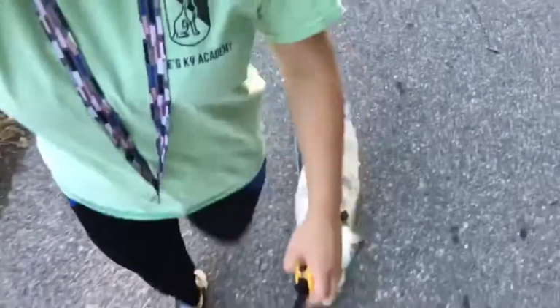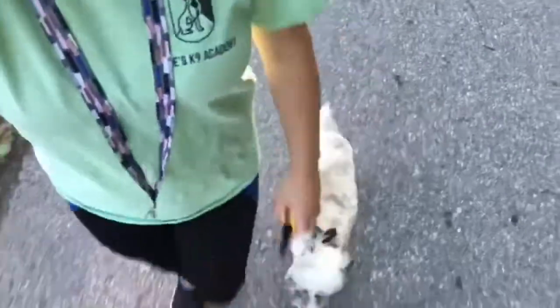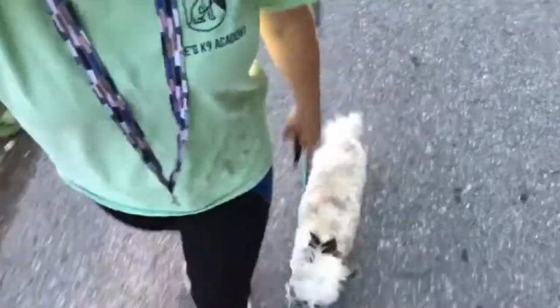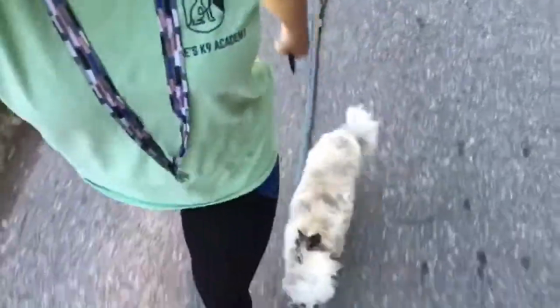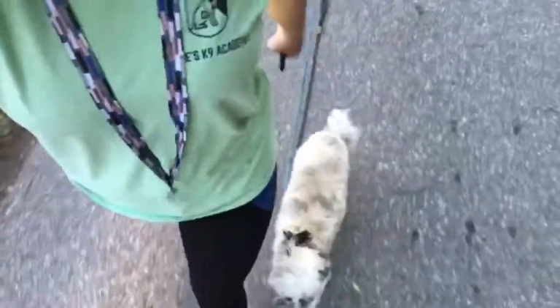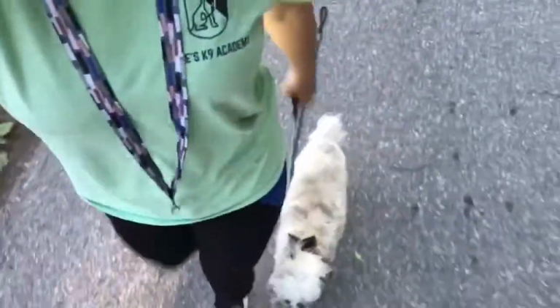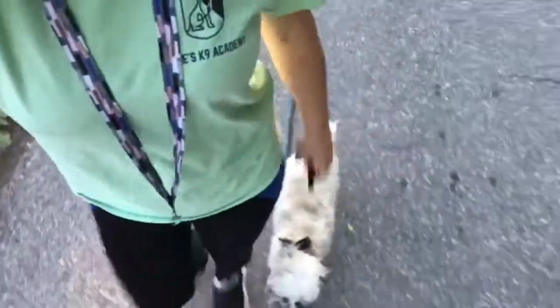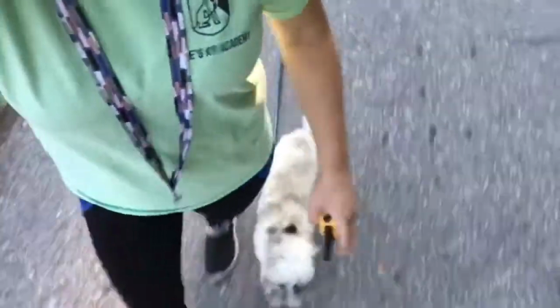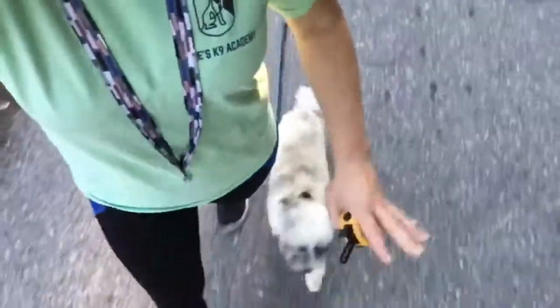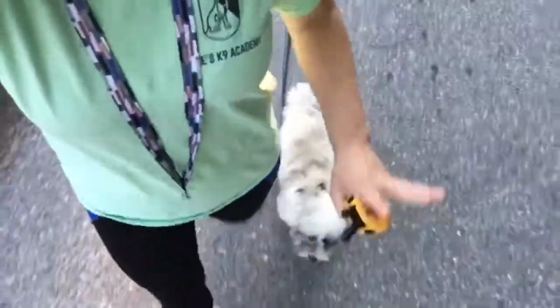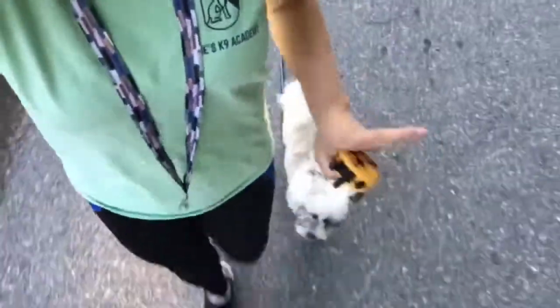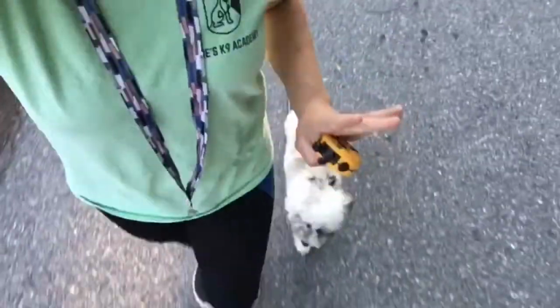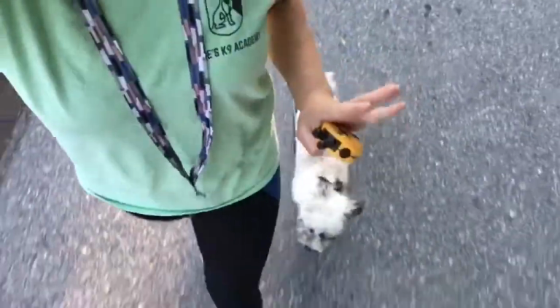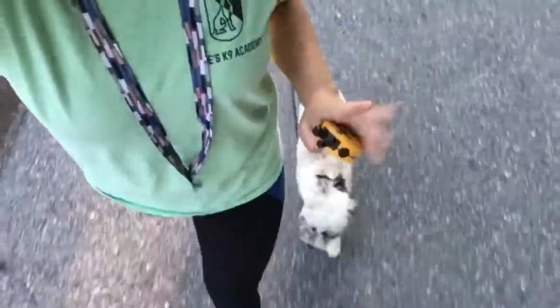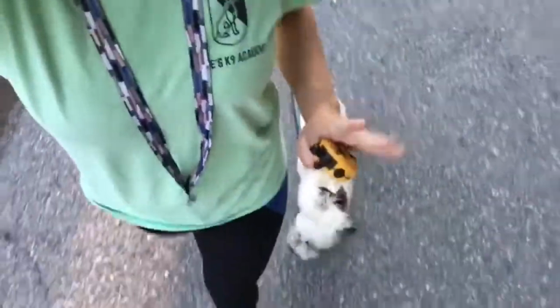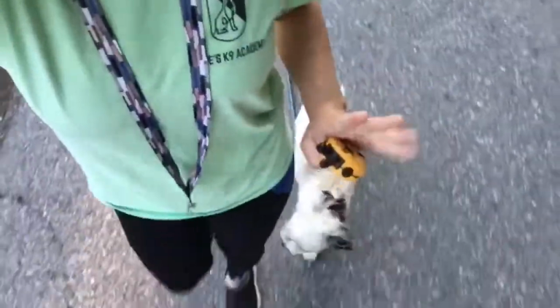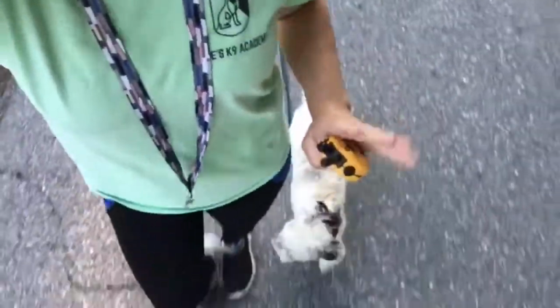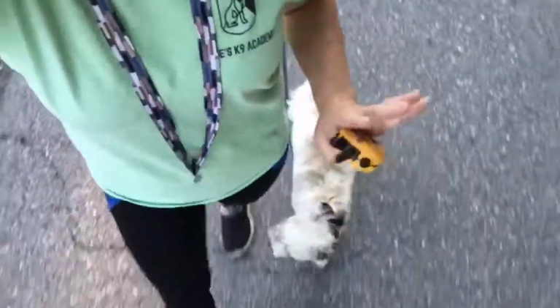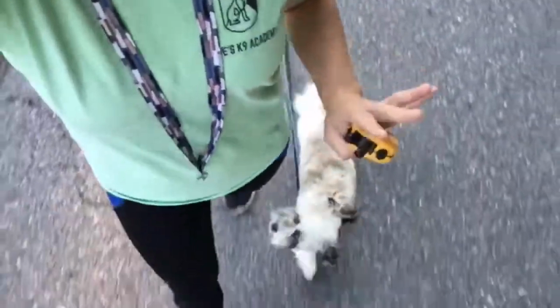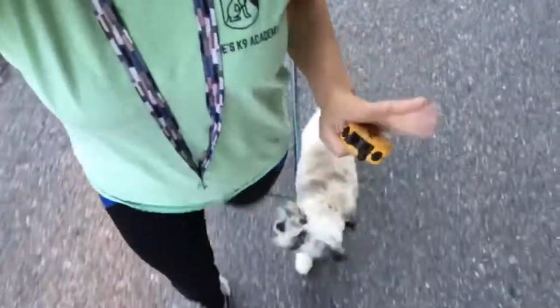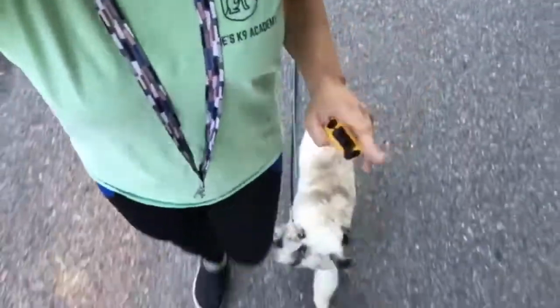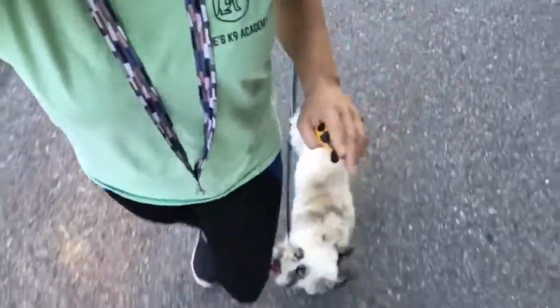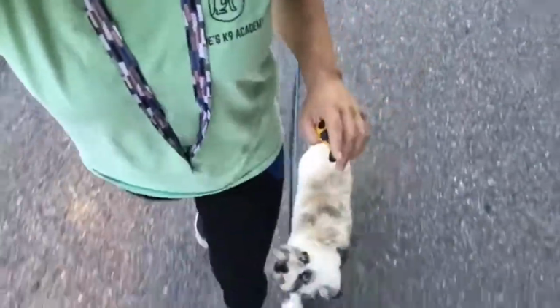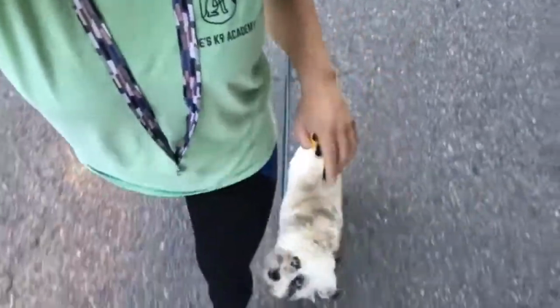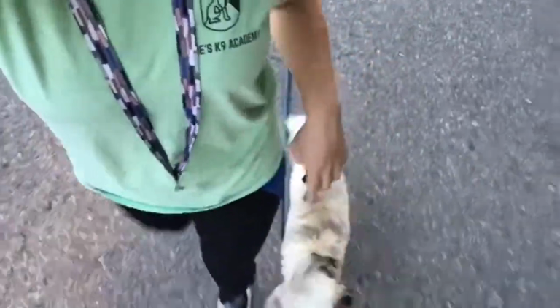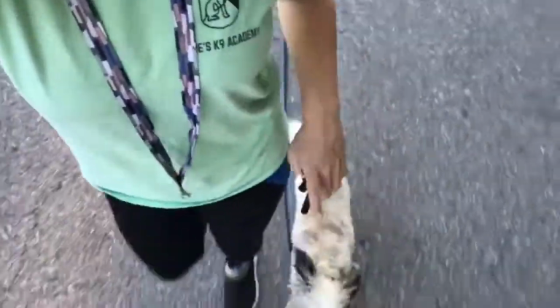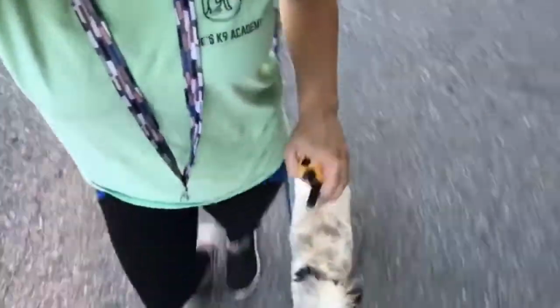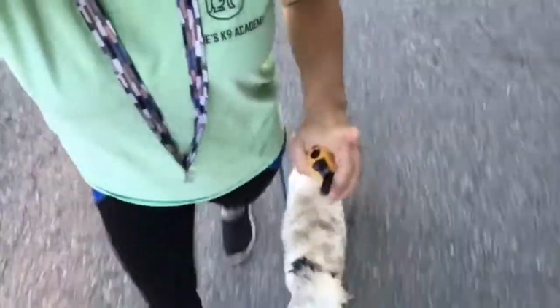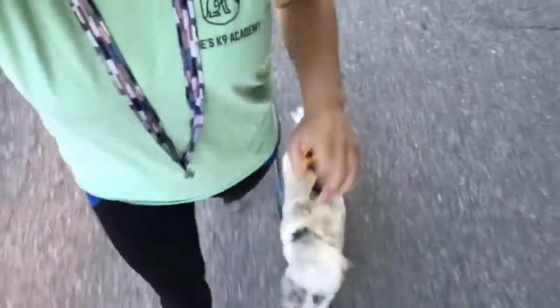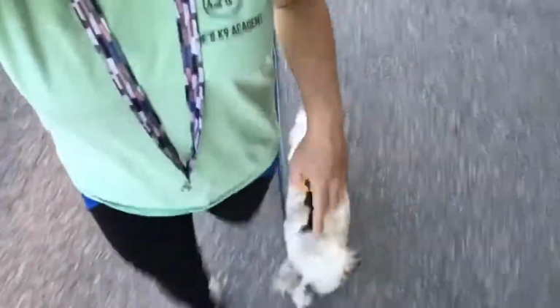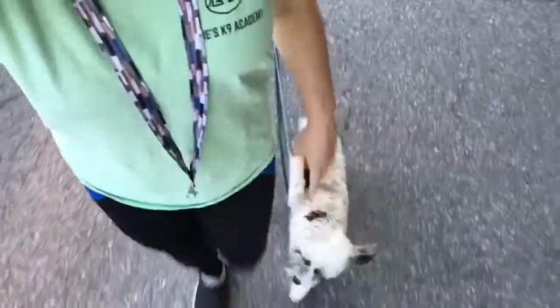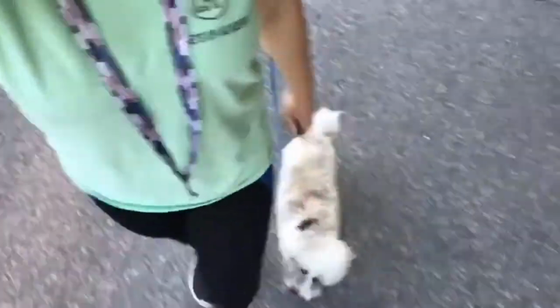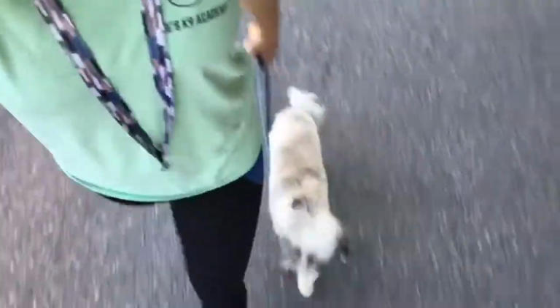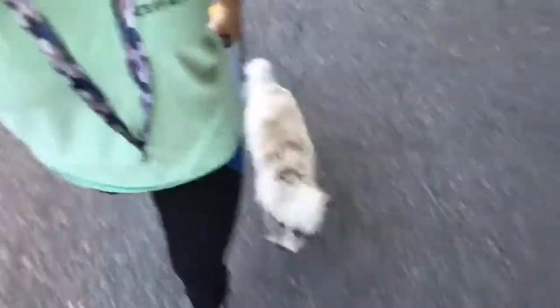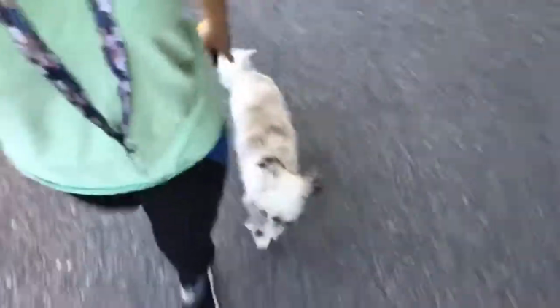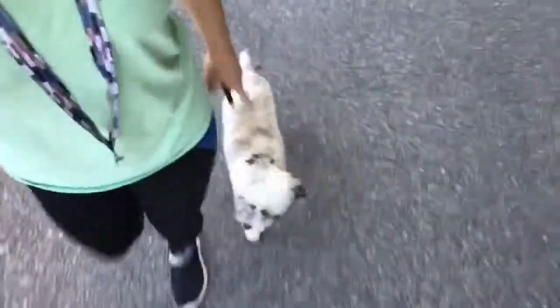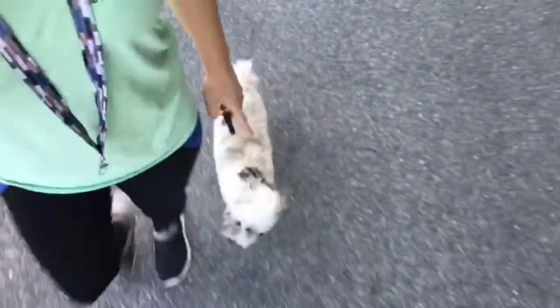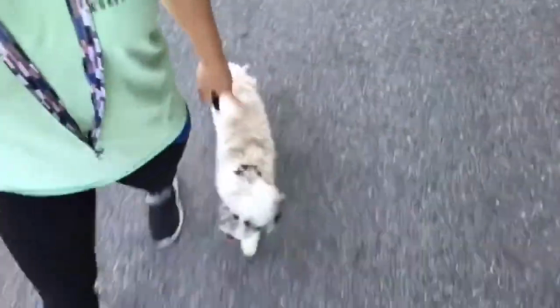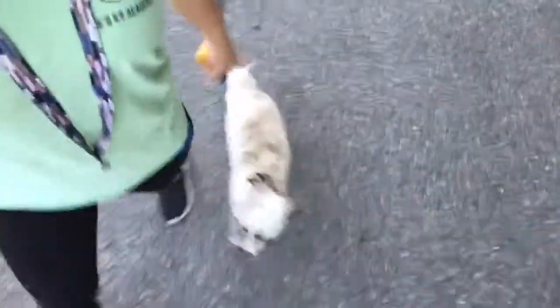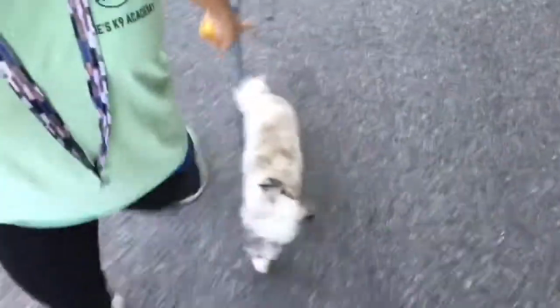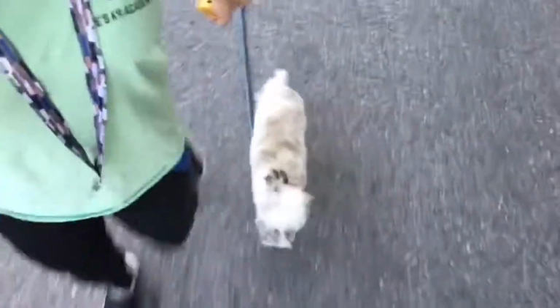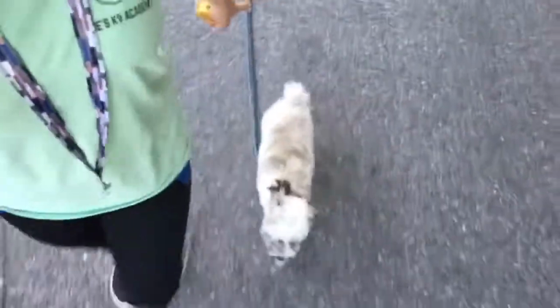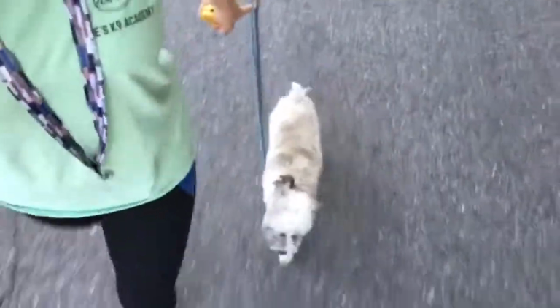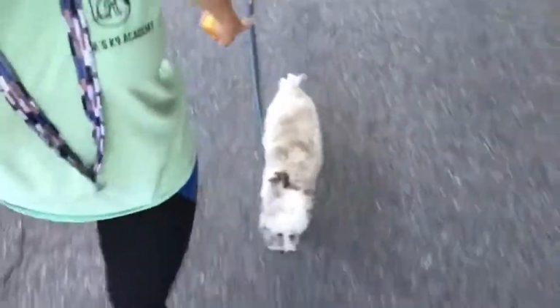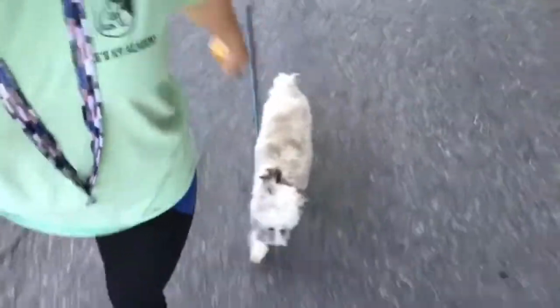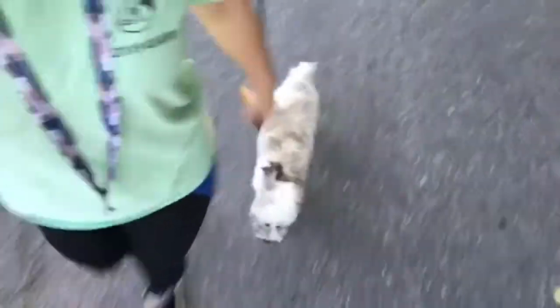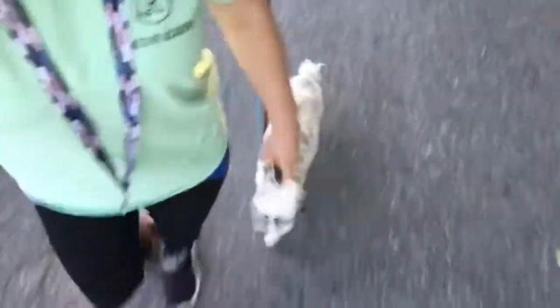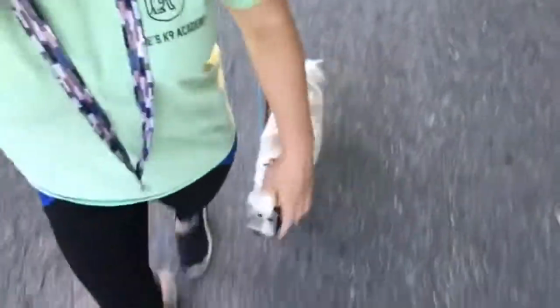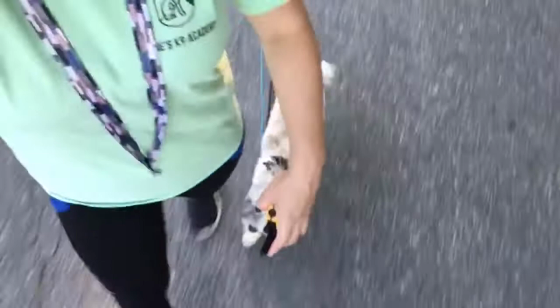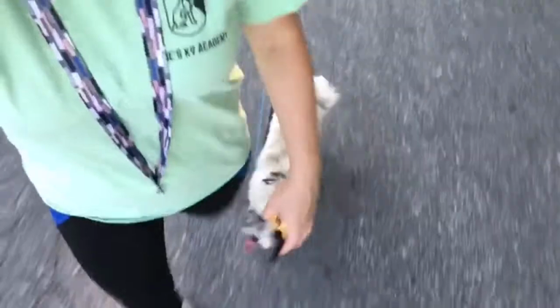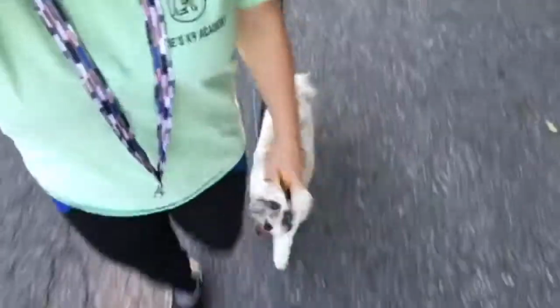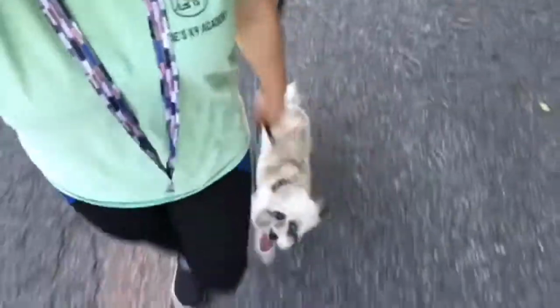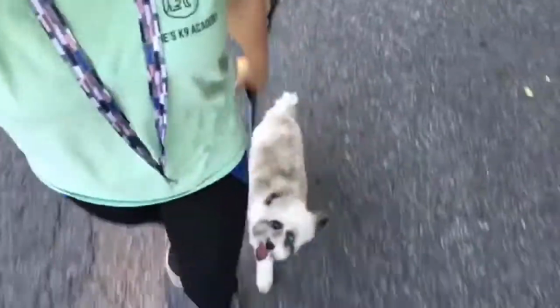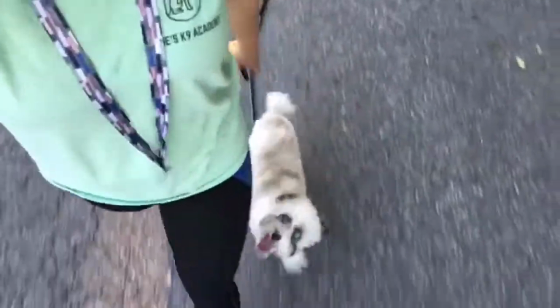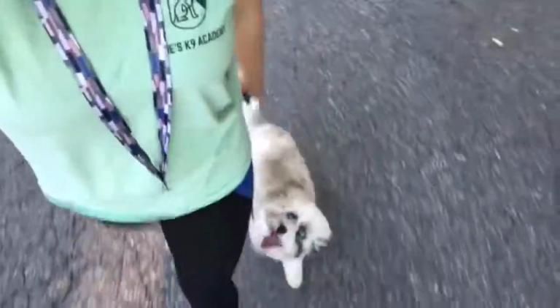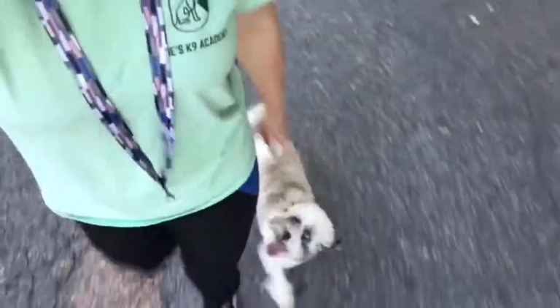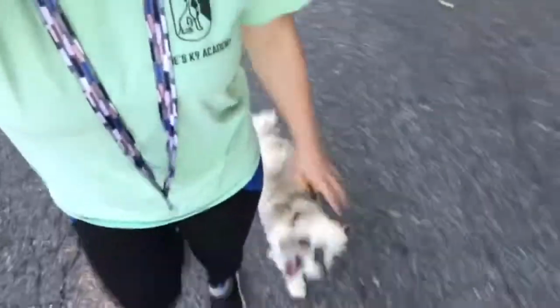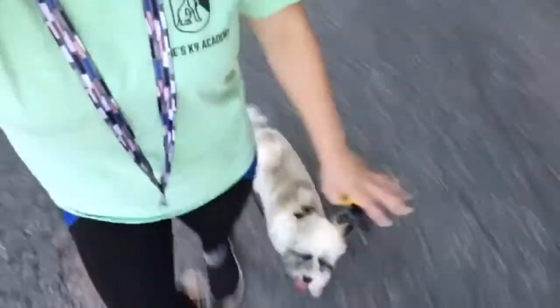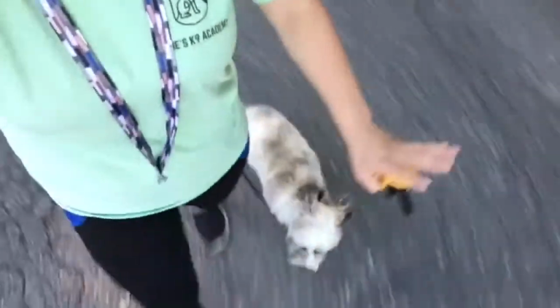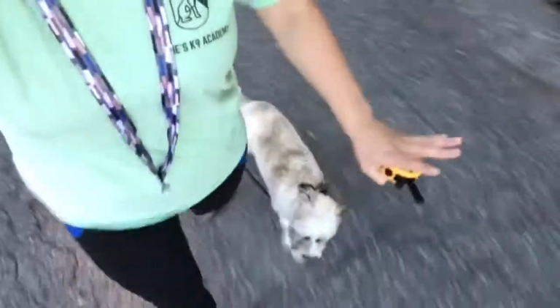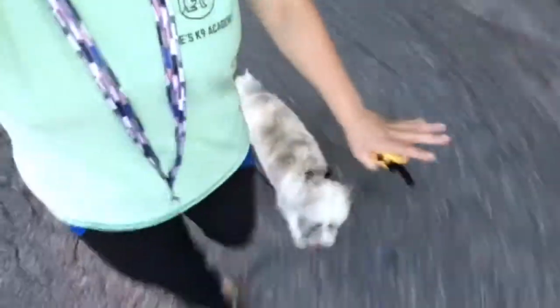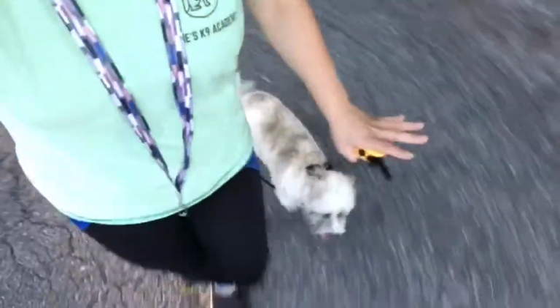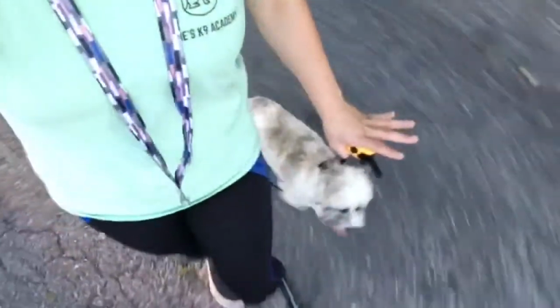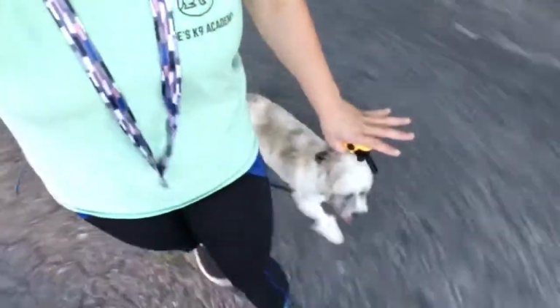You might notice that I'm not holding a leash in my hand. There's a reason for that. We have him dragging a long line for safety, of course, but otherwise he is completely off leash.